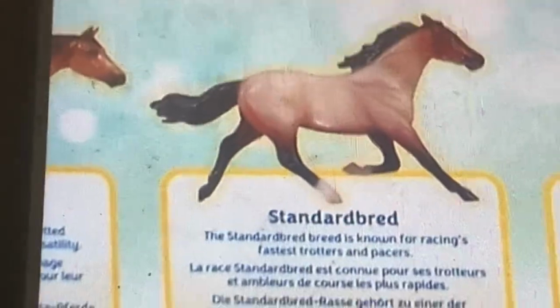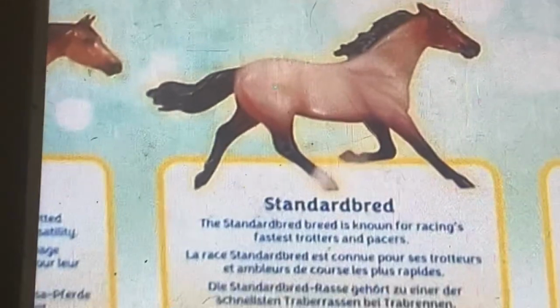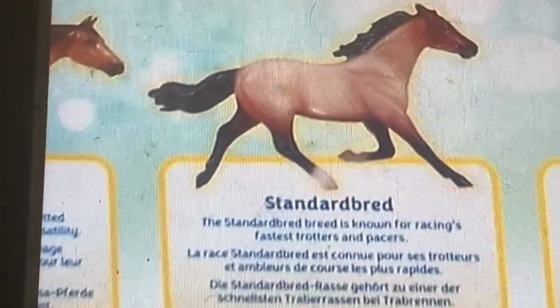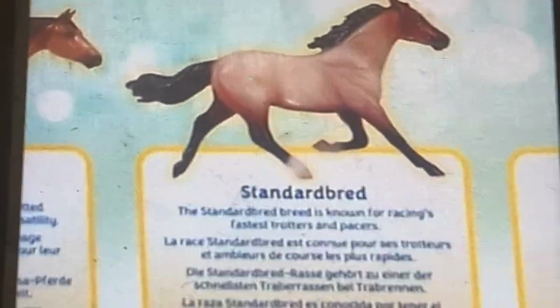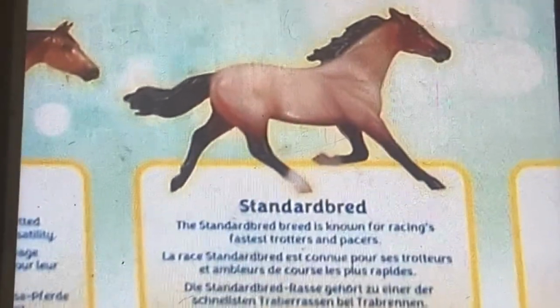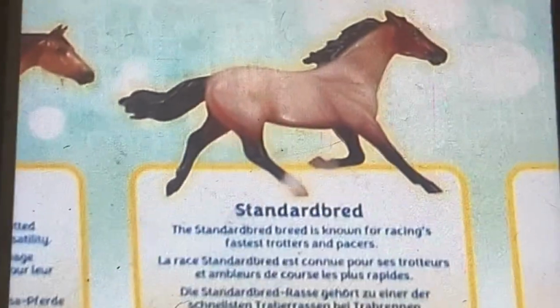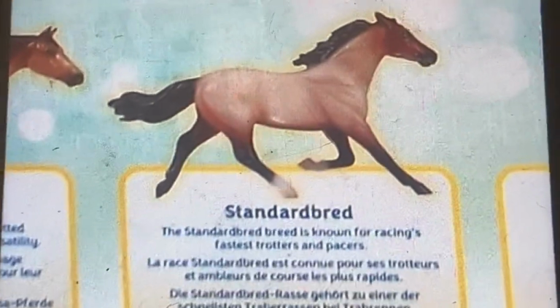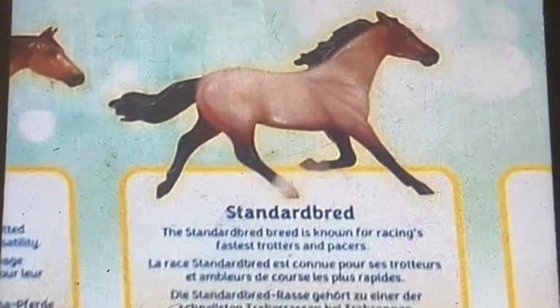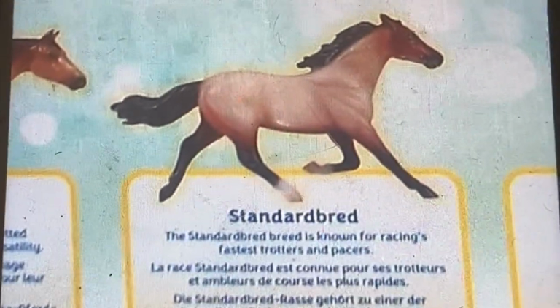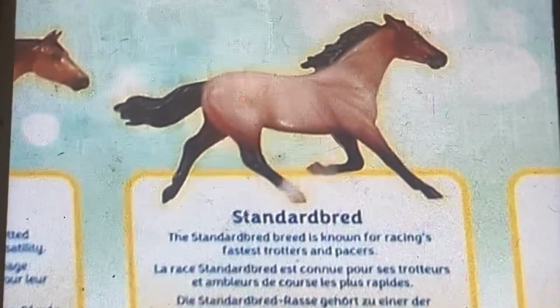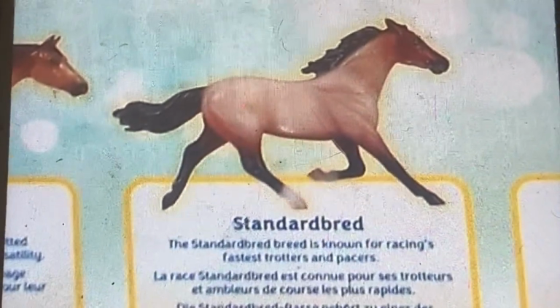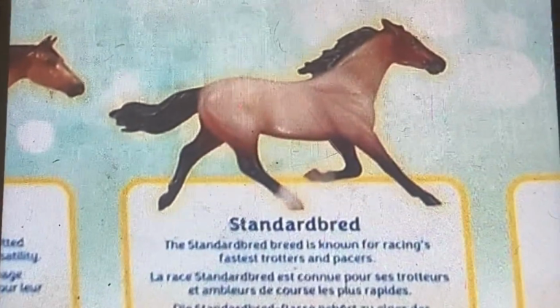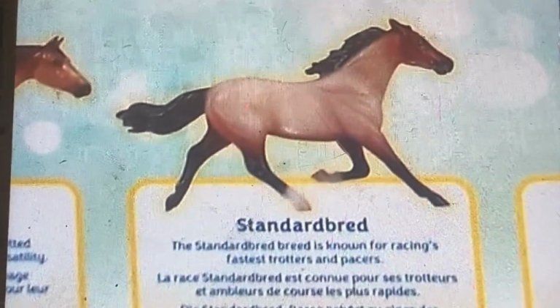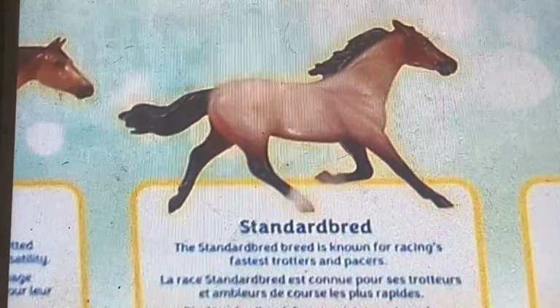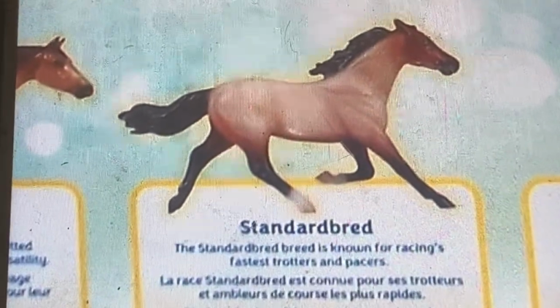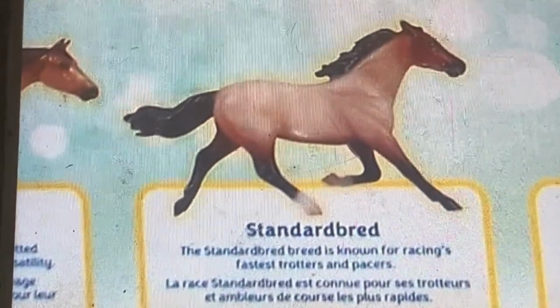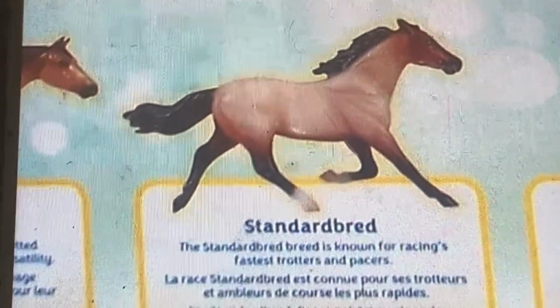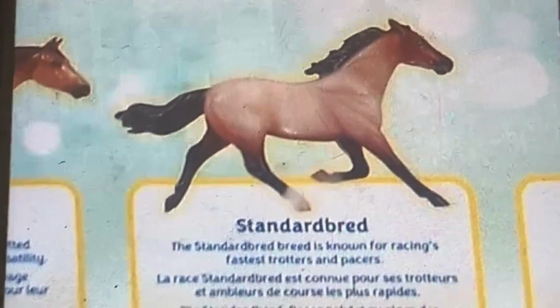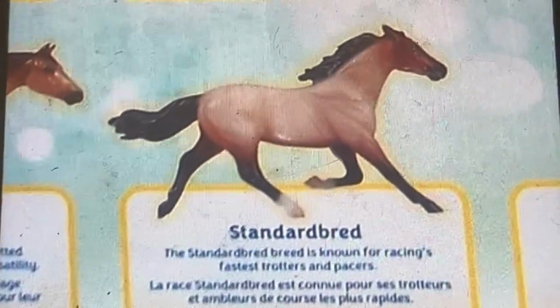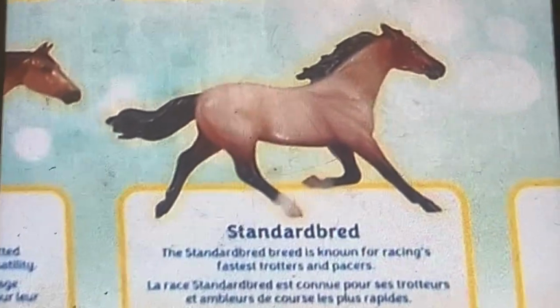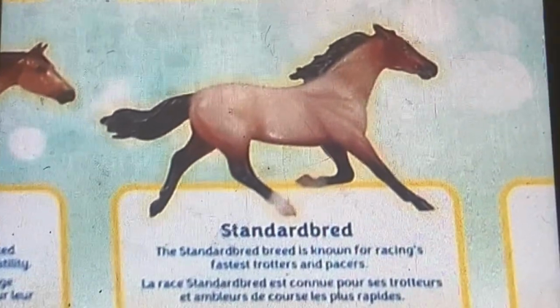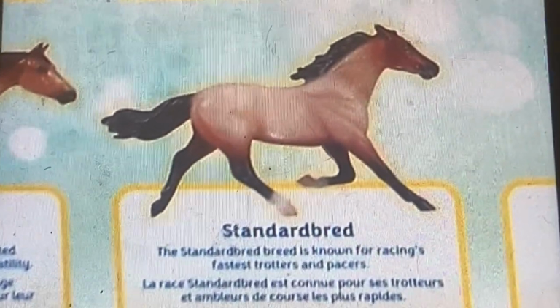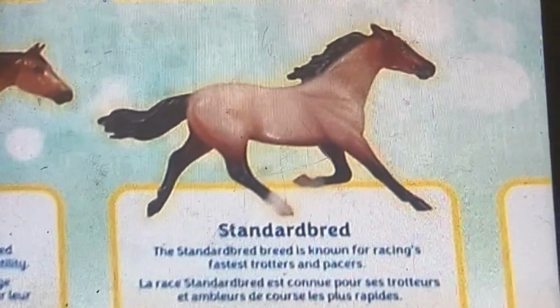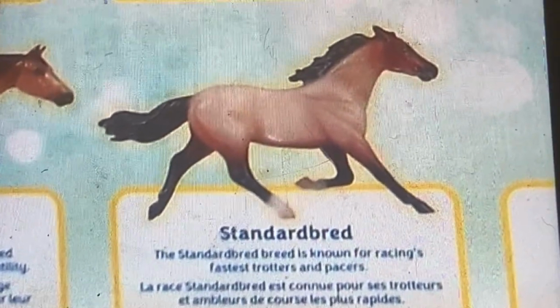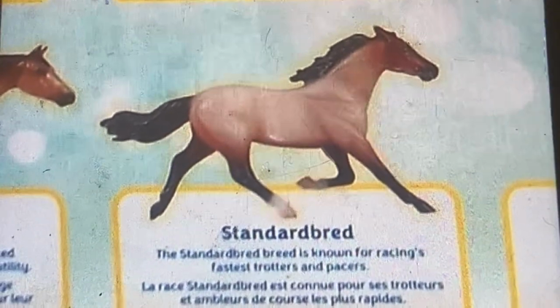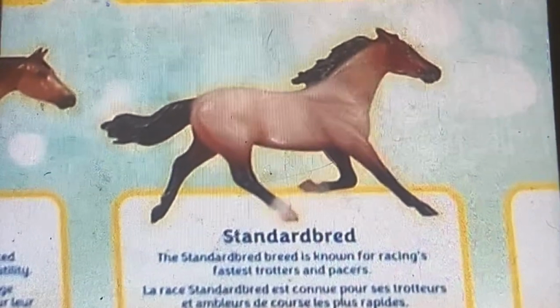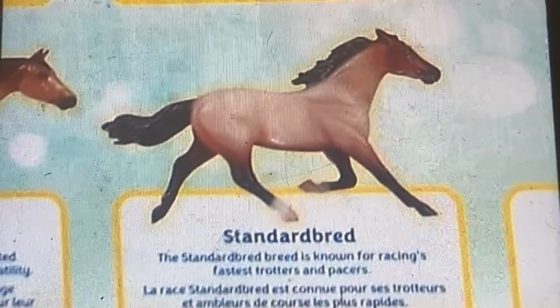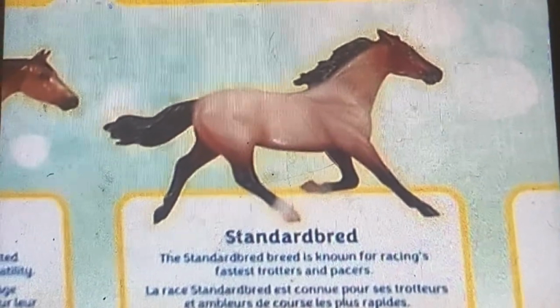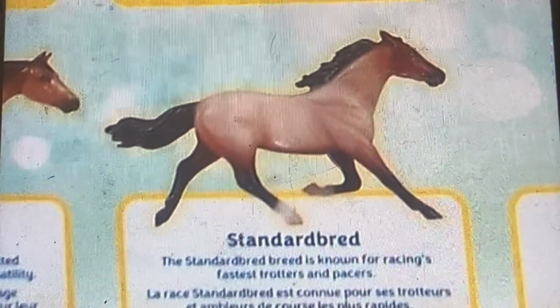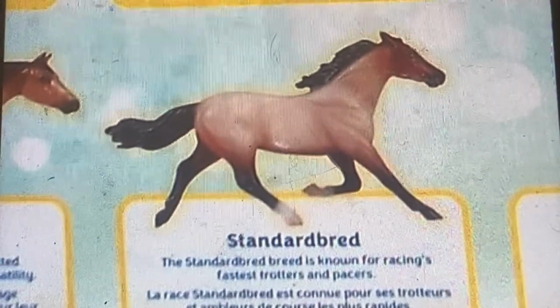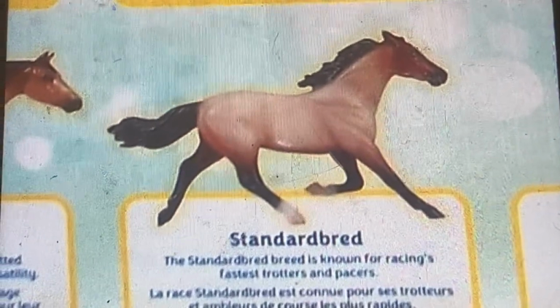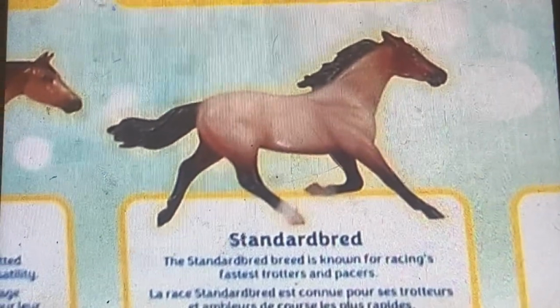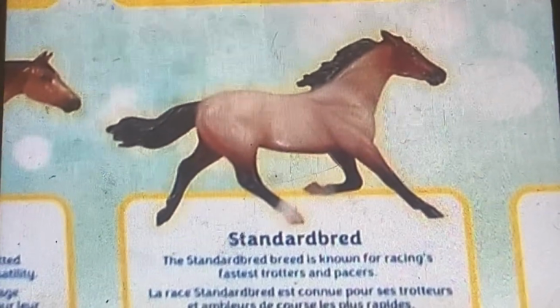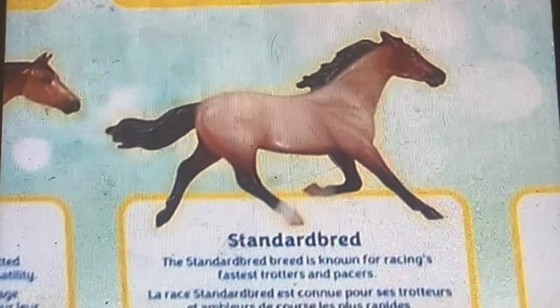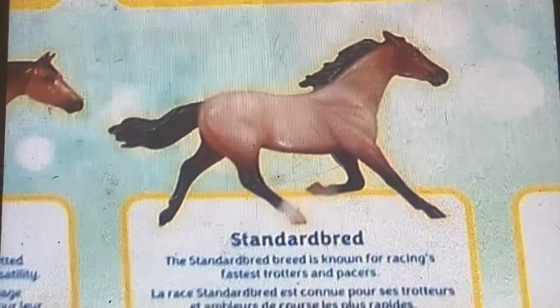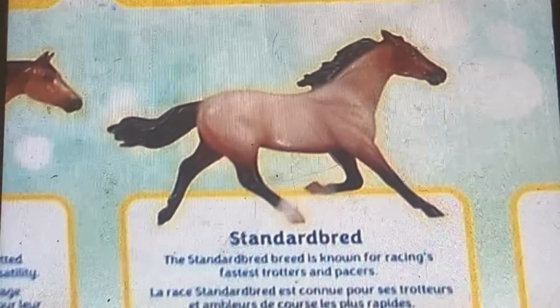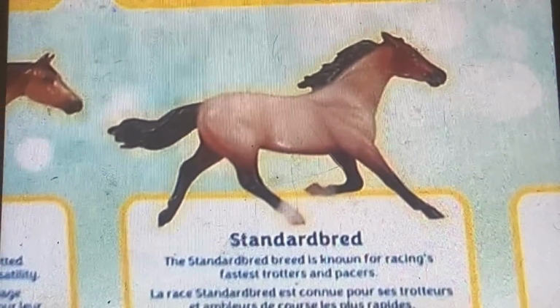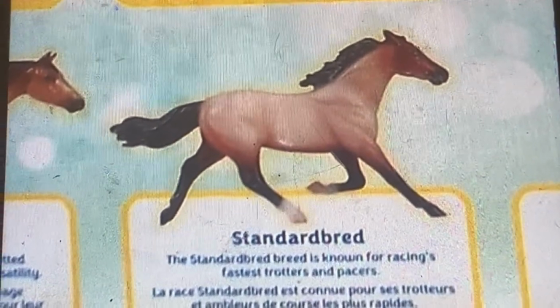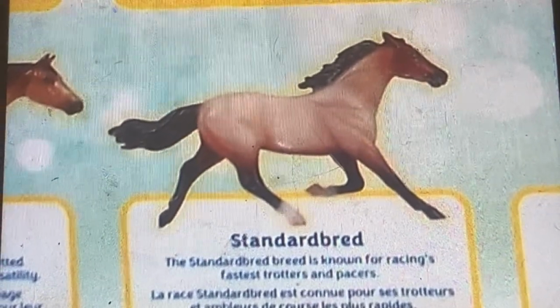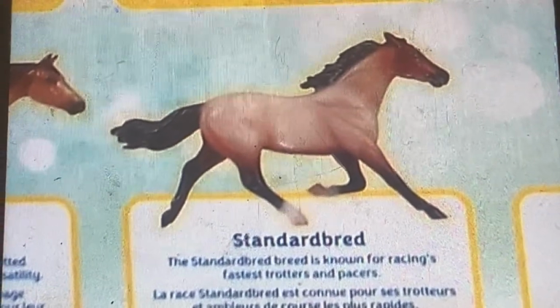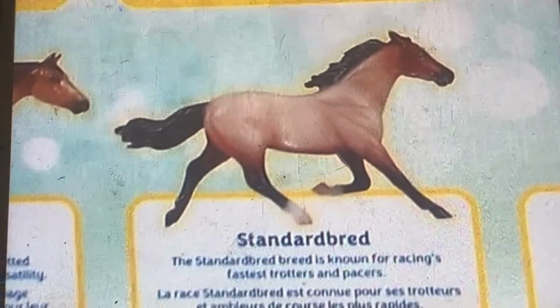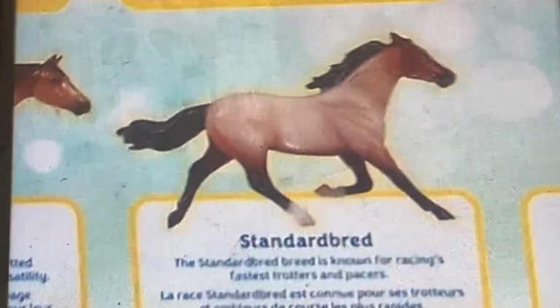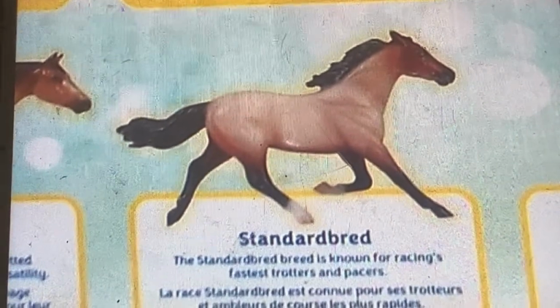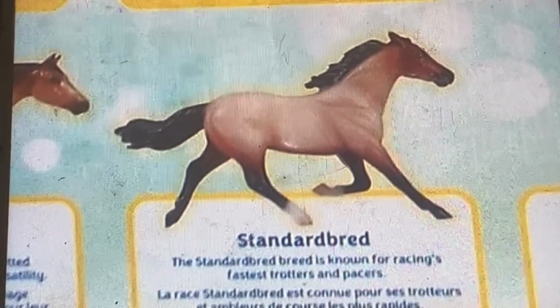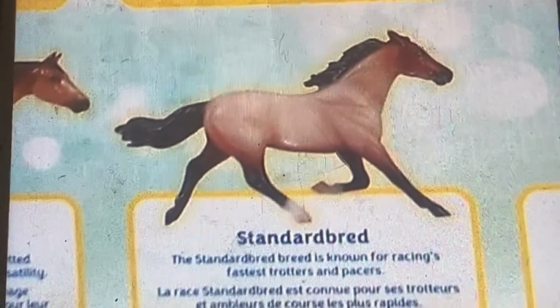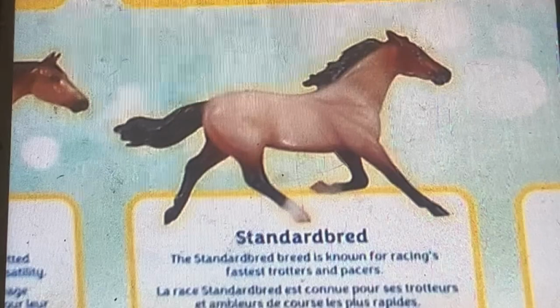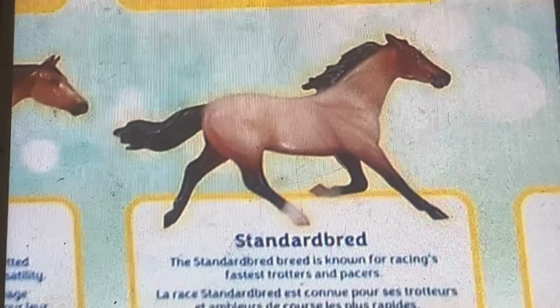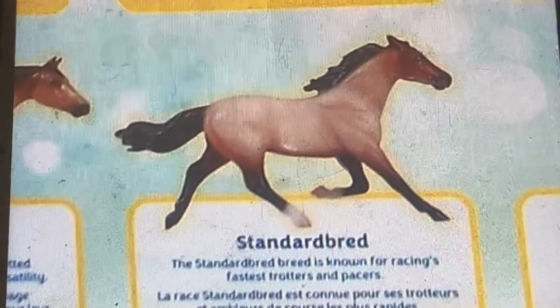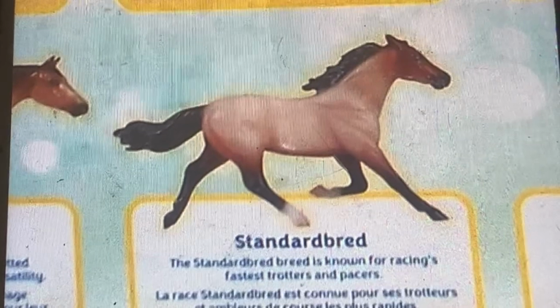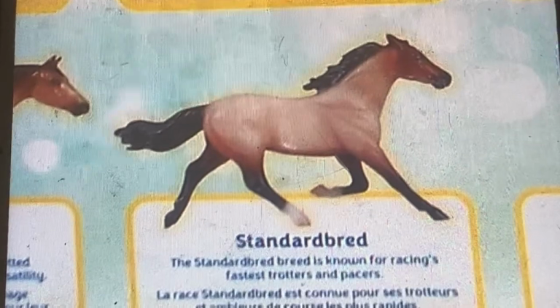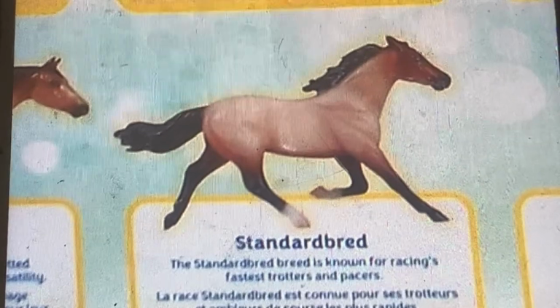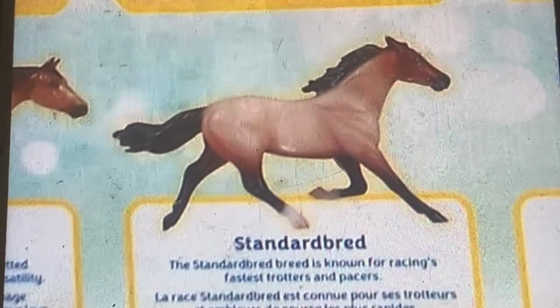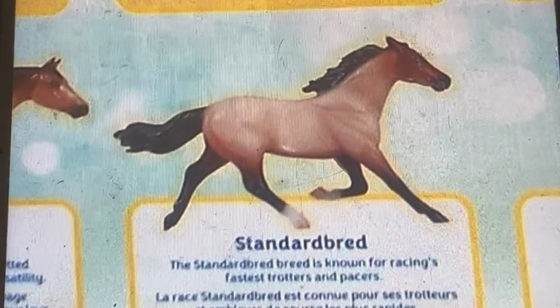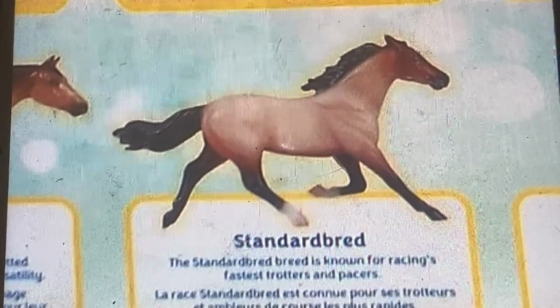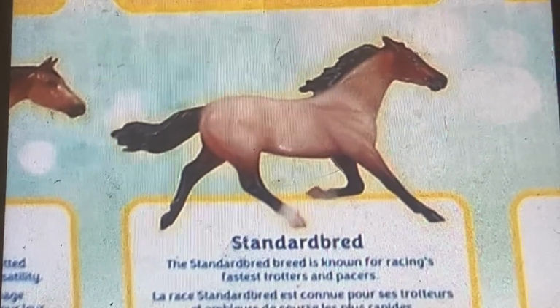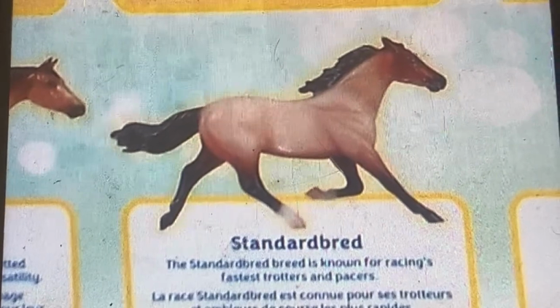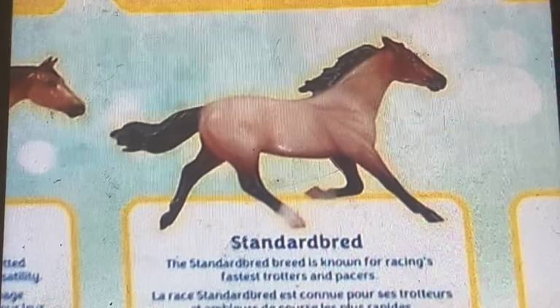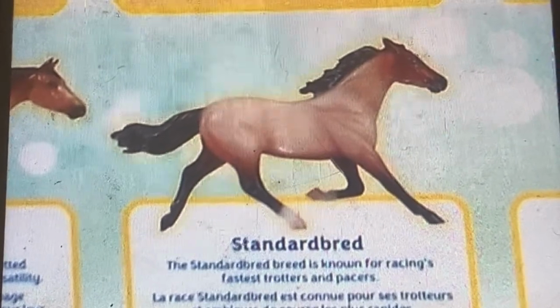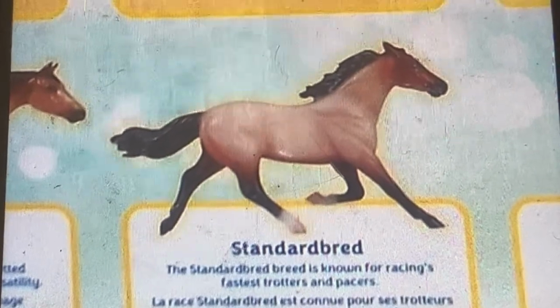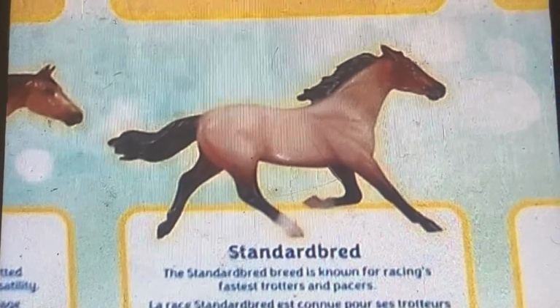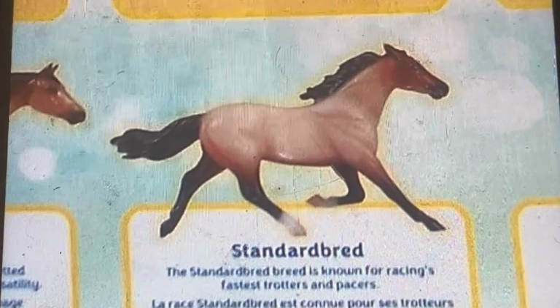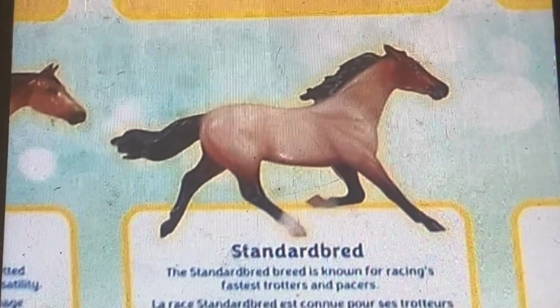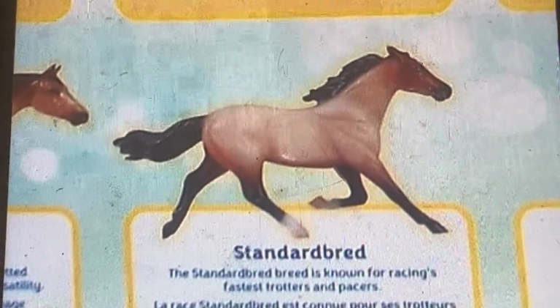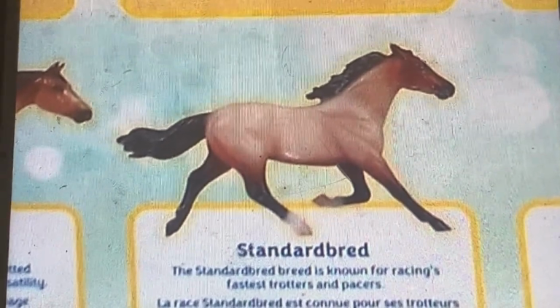Standardbred. The Standardbred breed is known for racing and is among the fastest trotters and pacers.